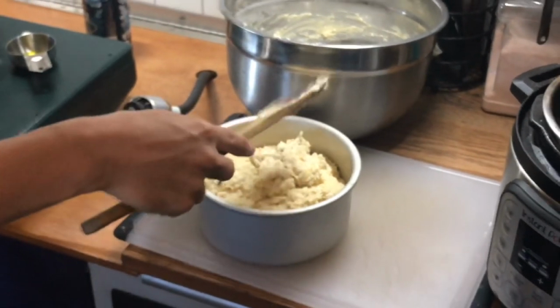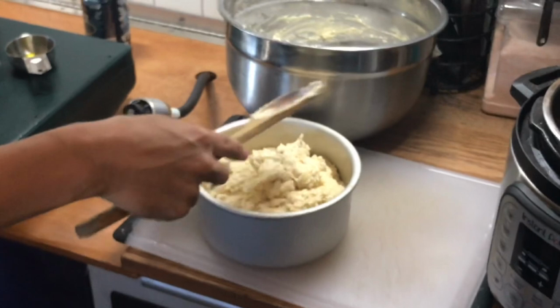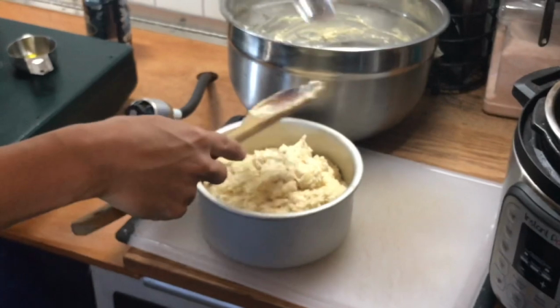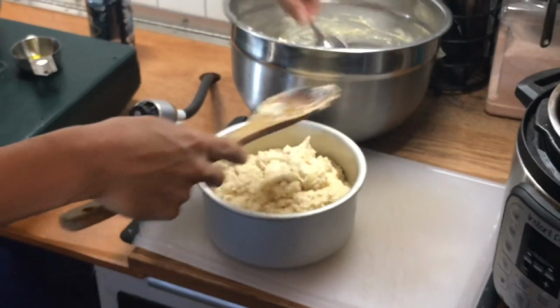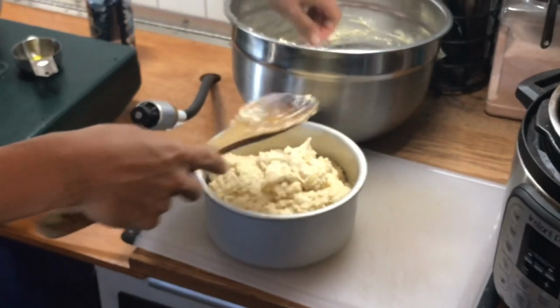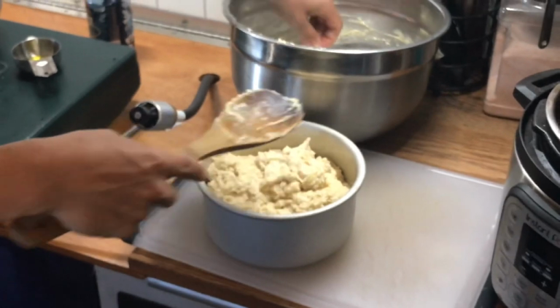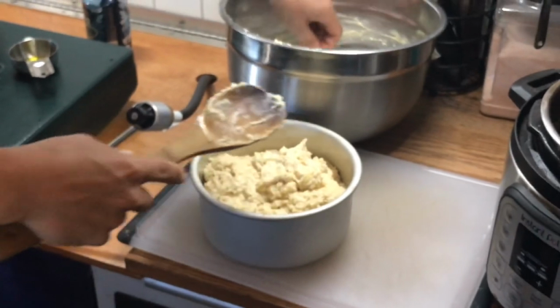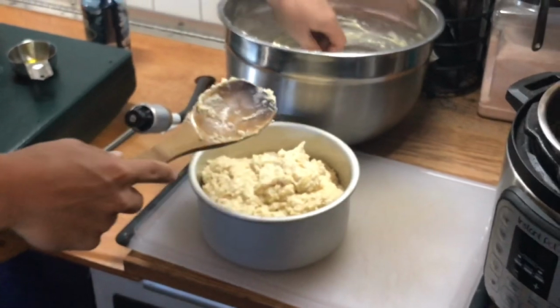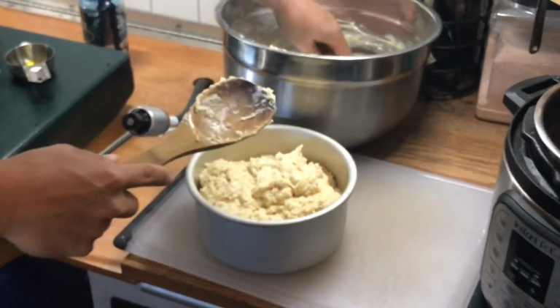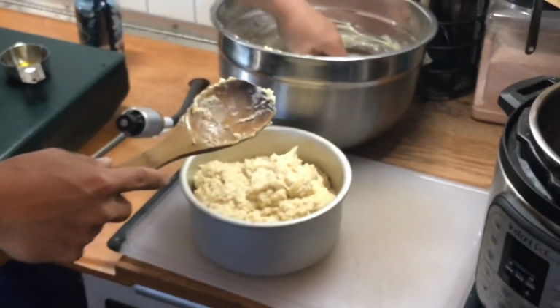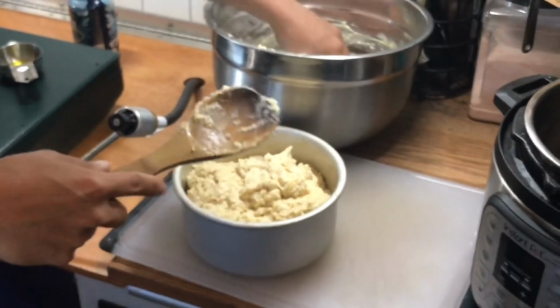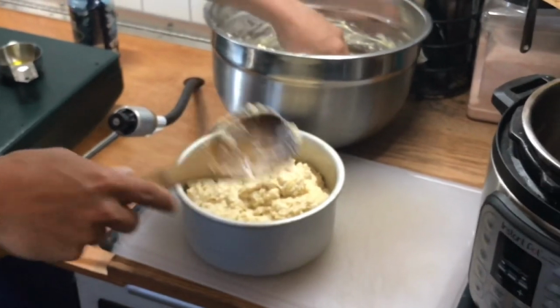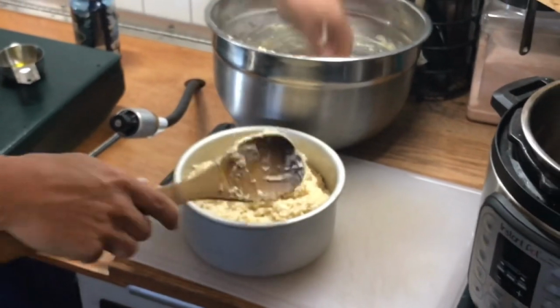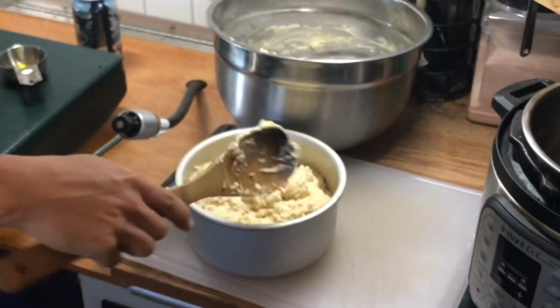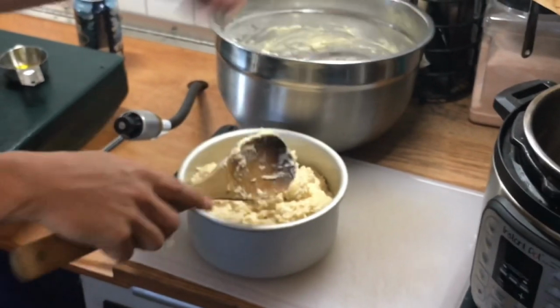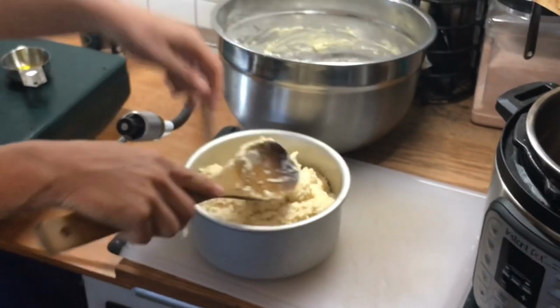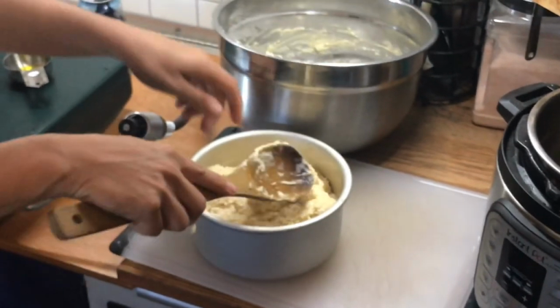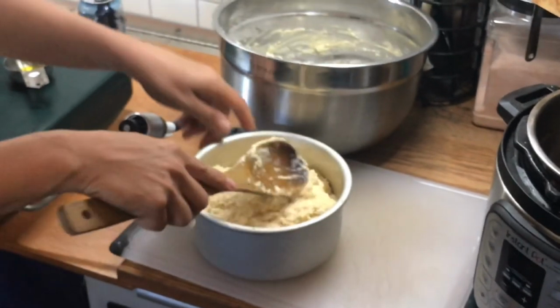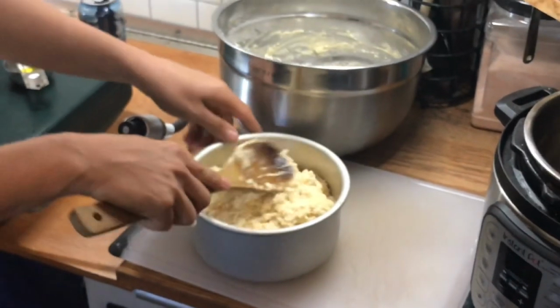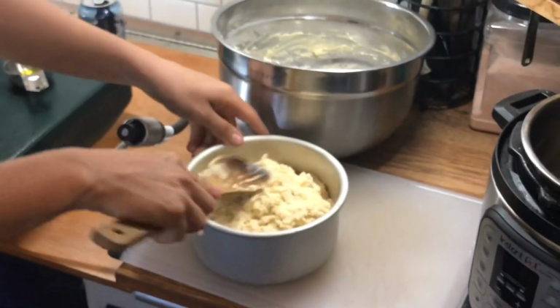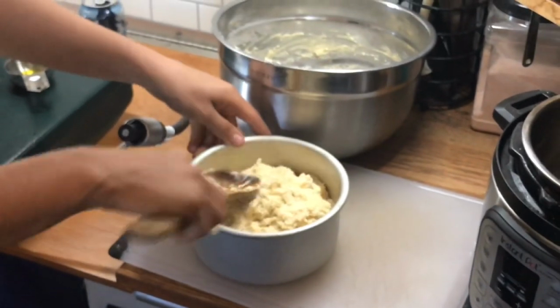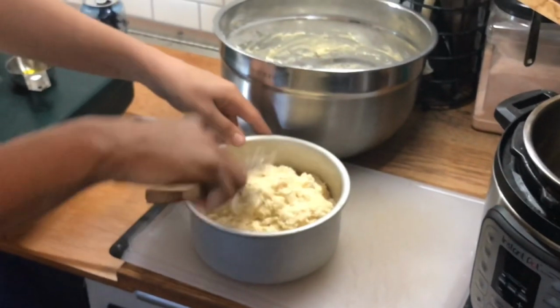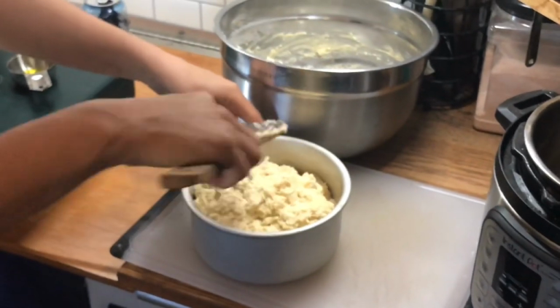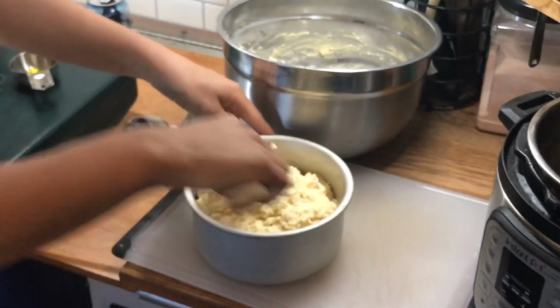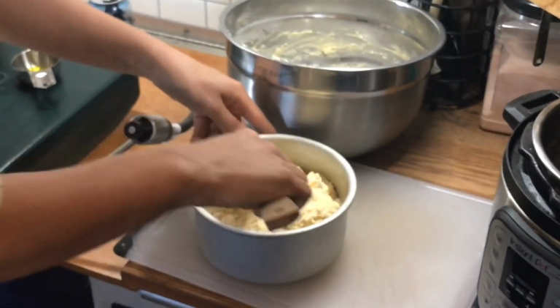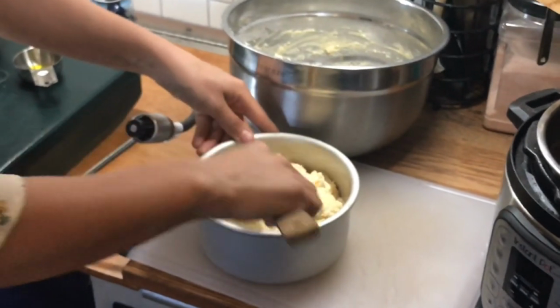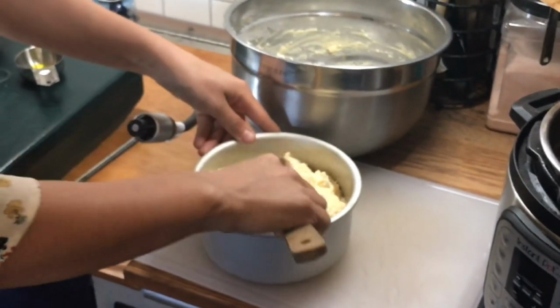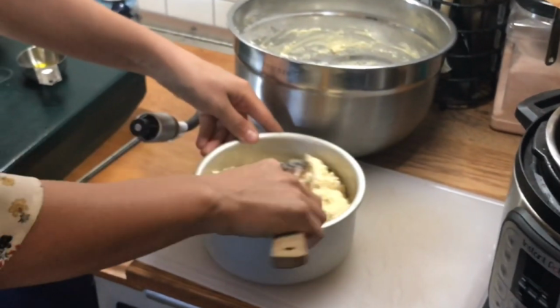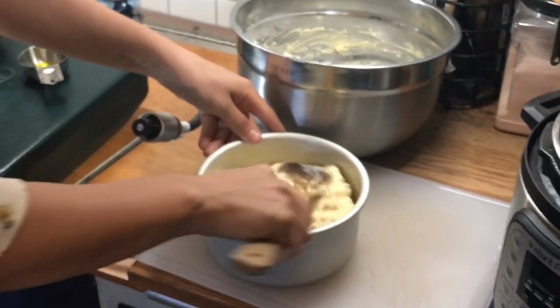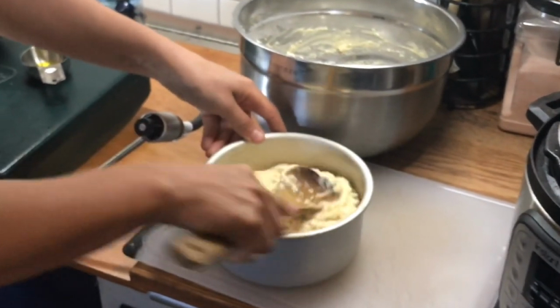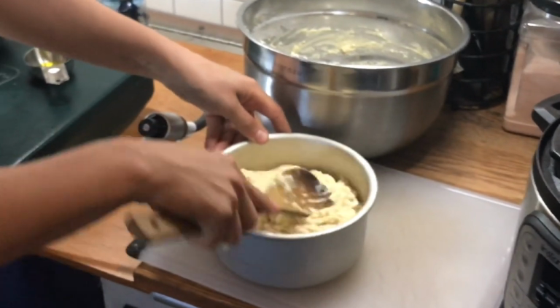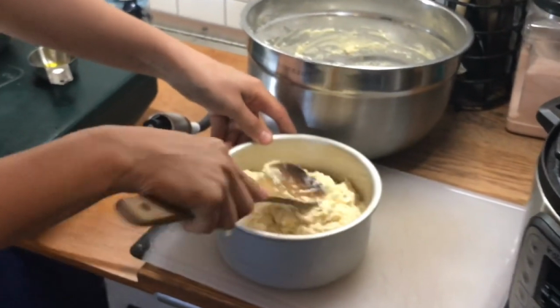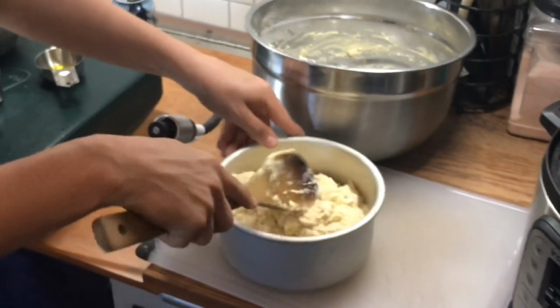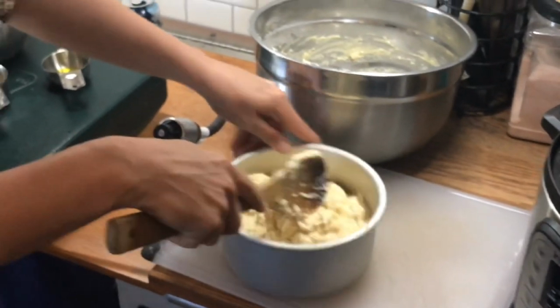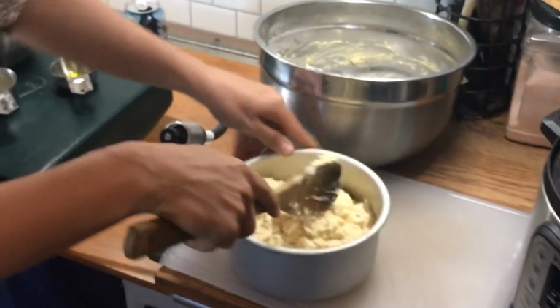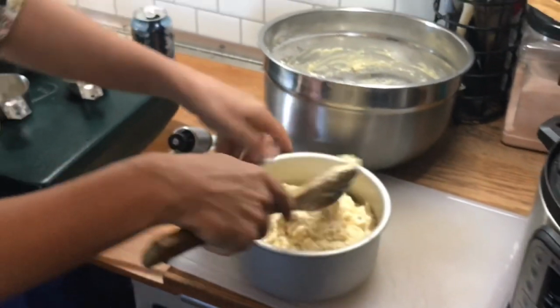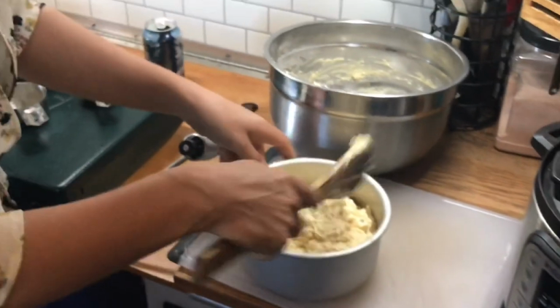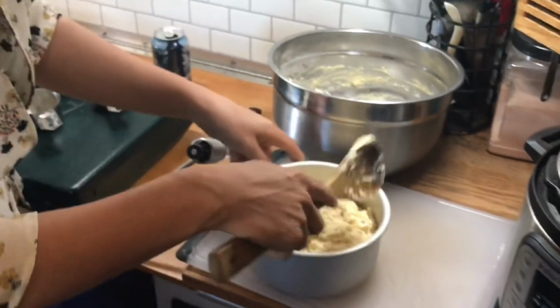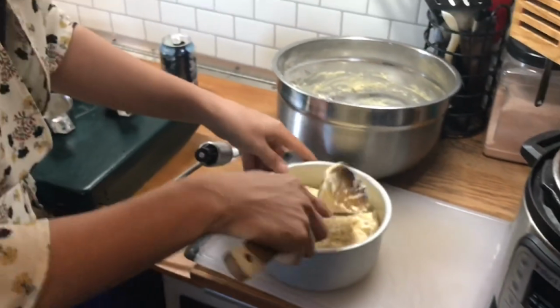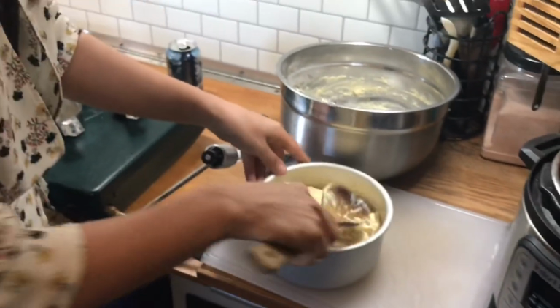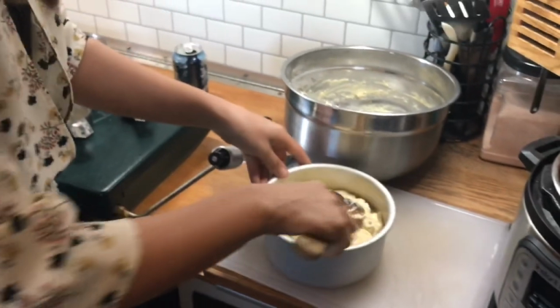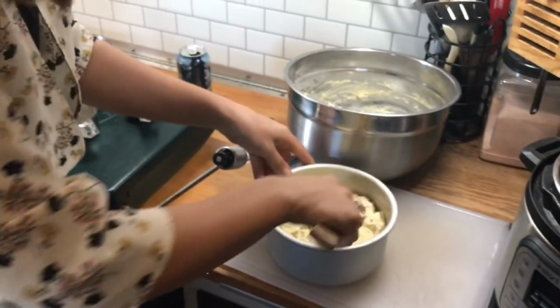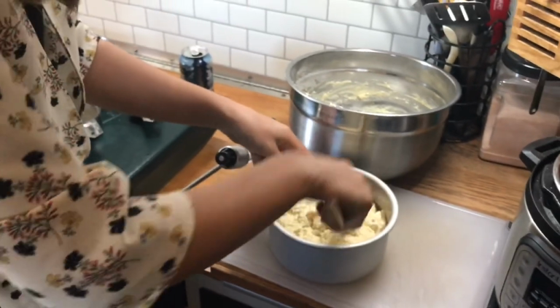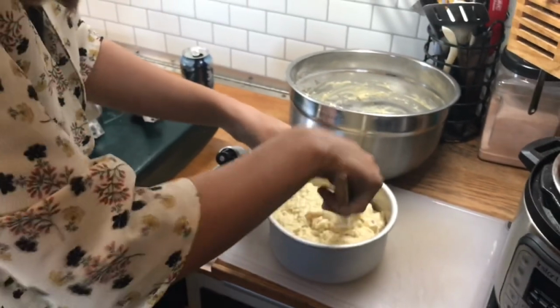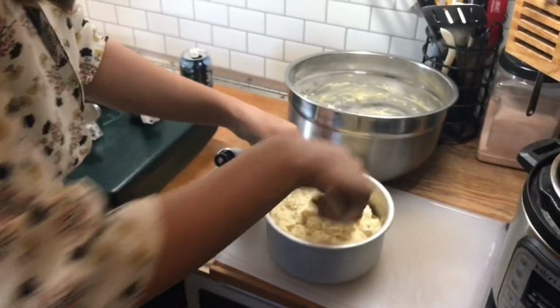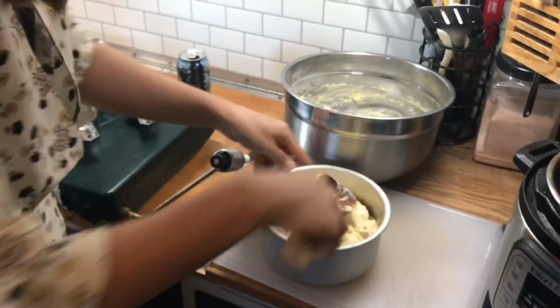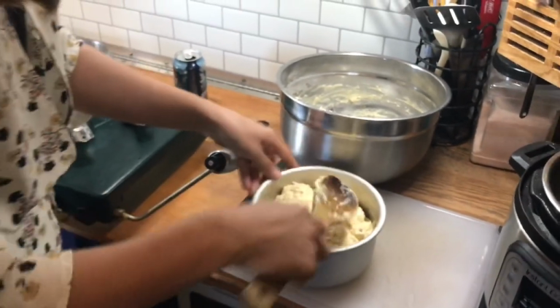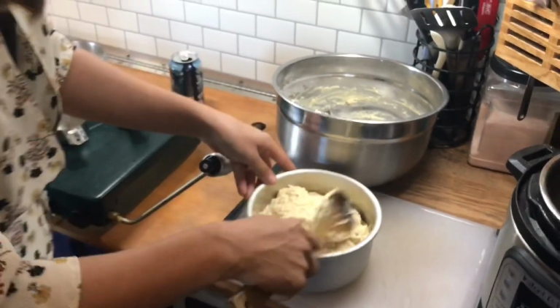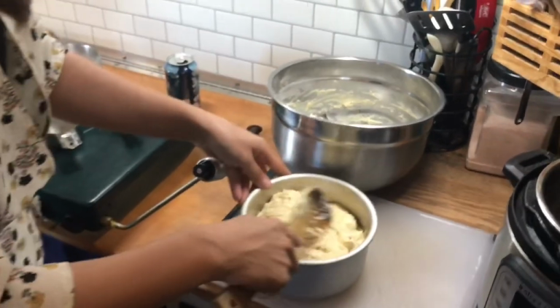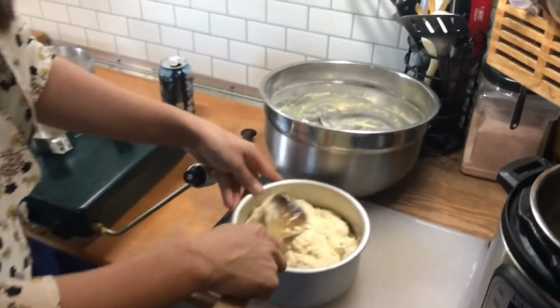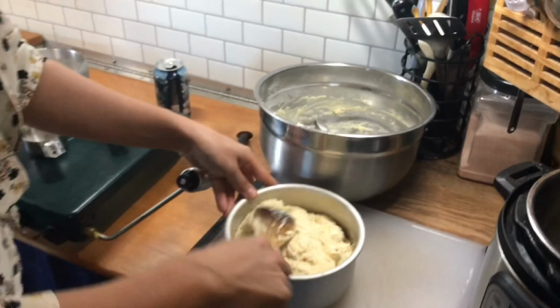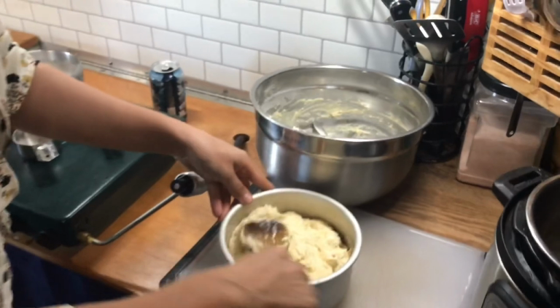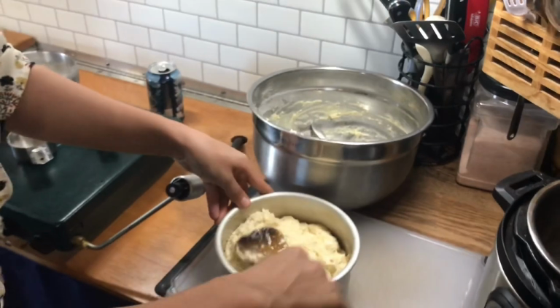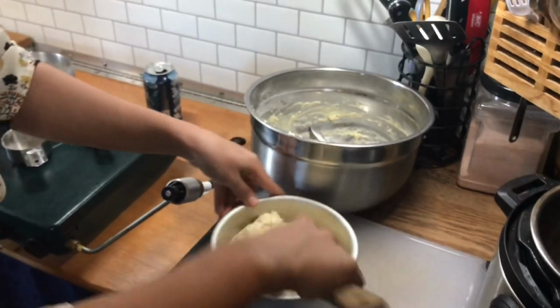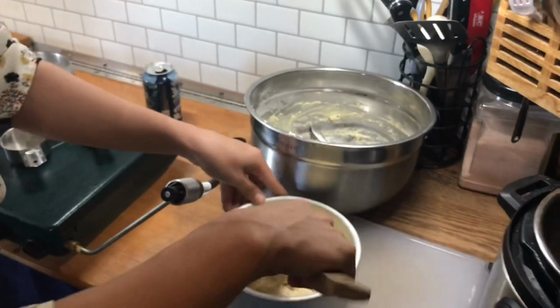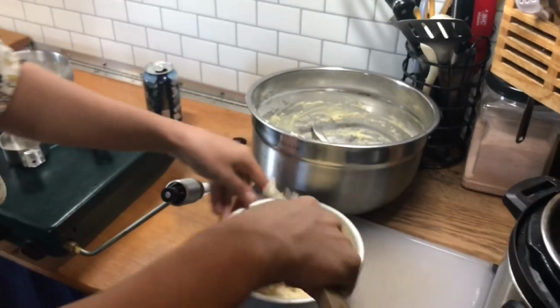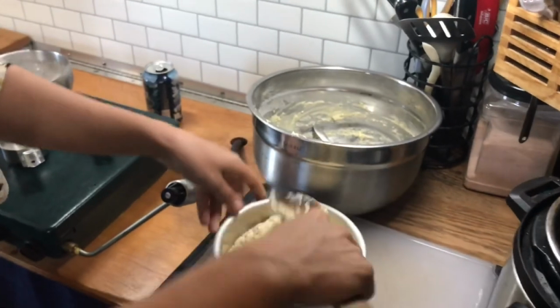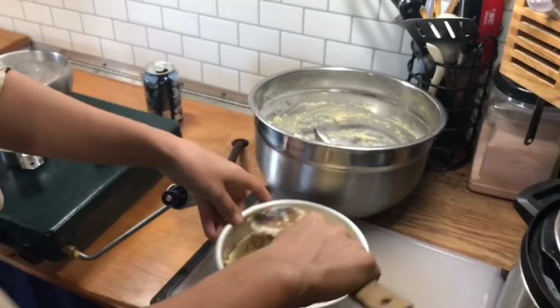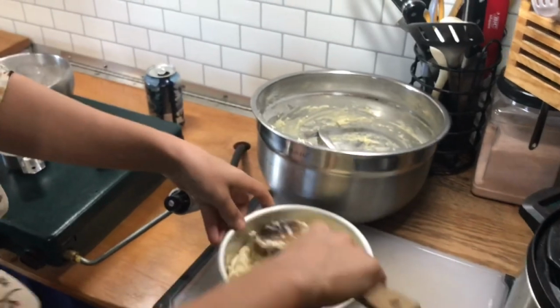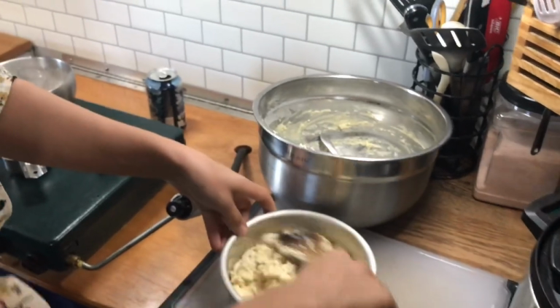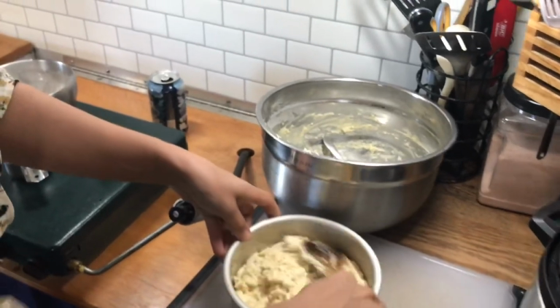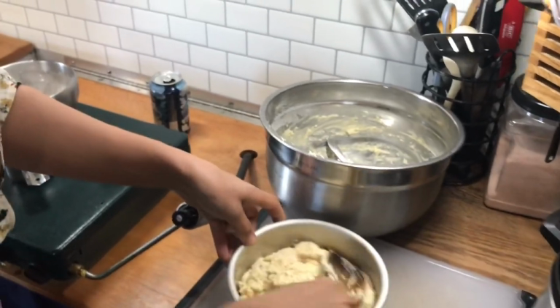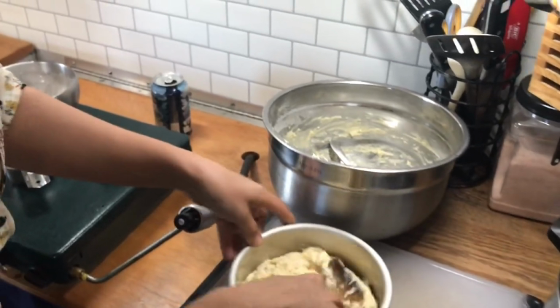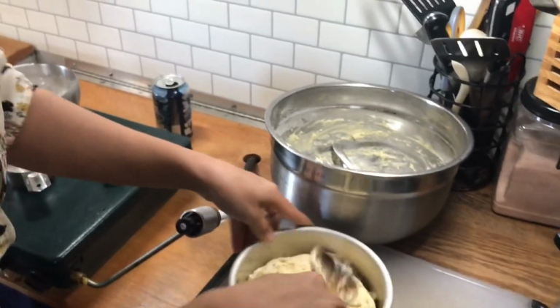Okay, so now I'm just going to gently smooth this with my spoon as much as I can — just a little bit.